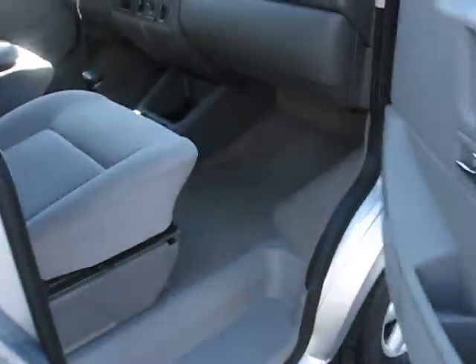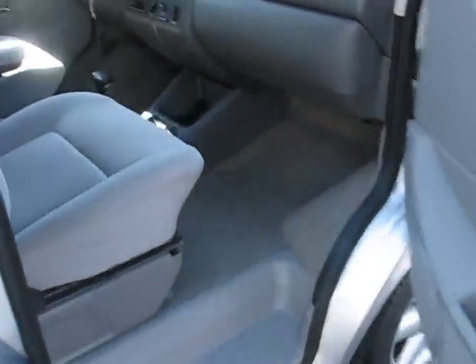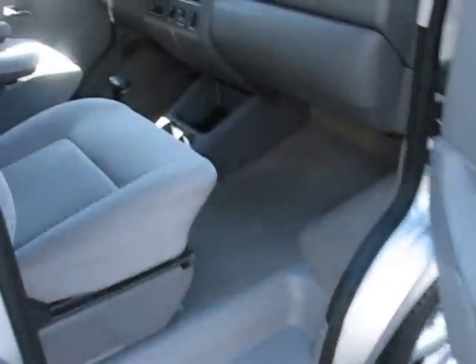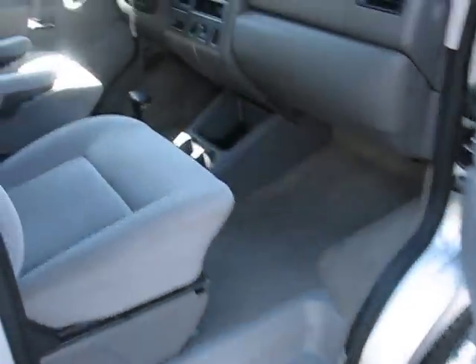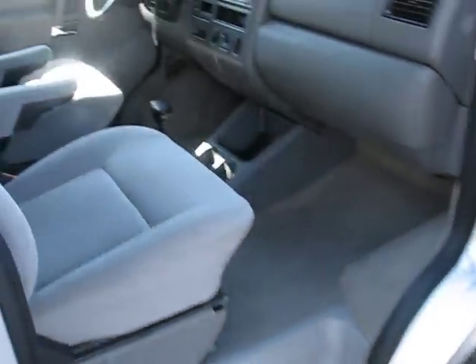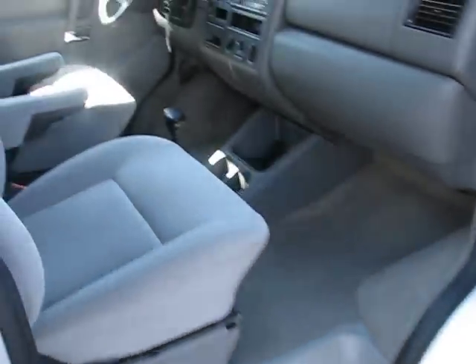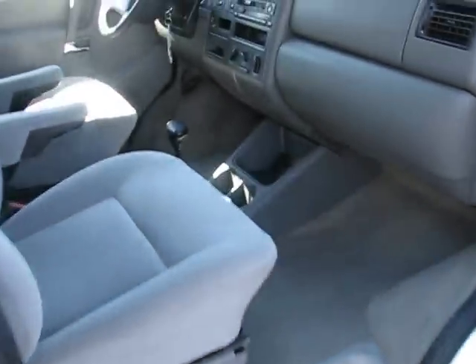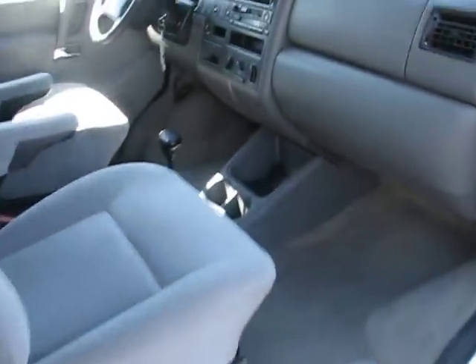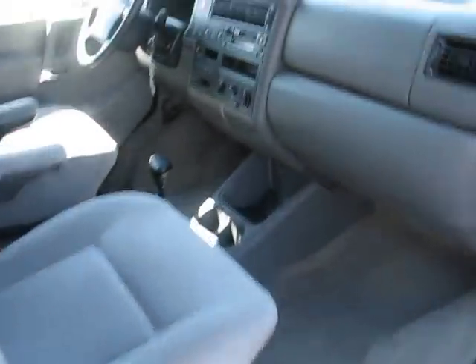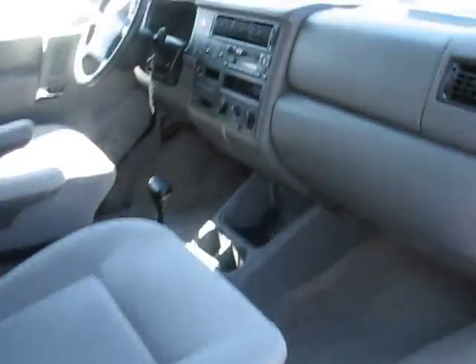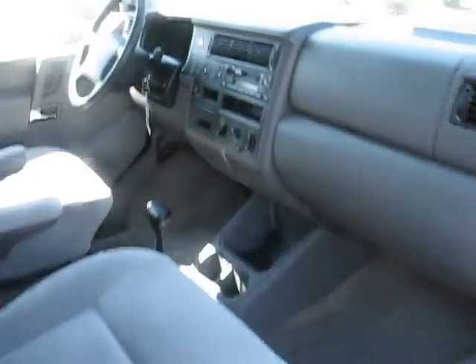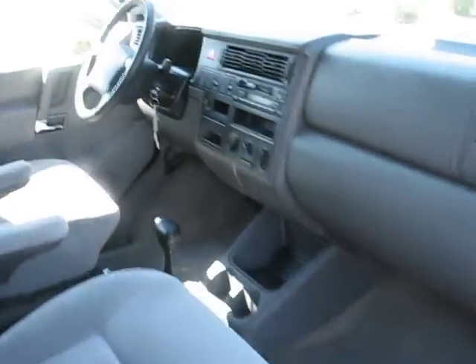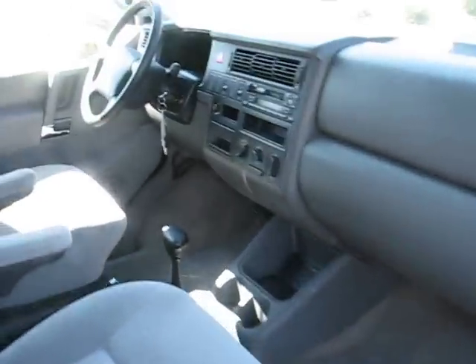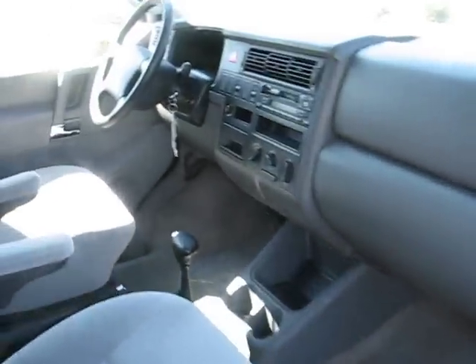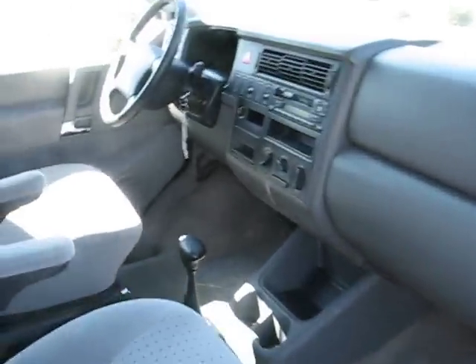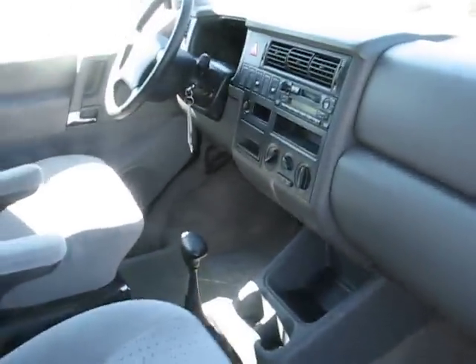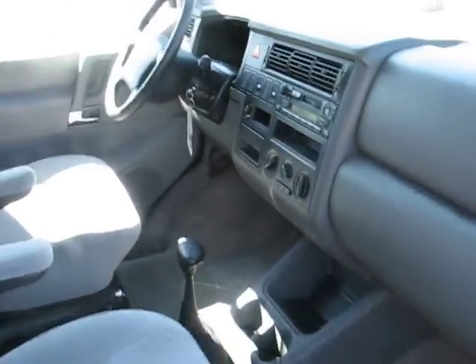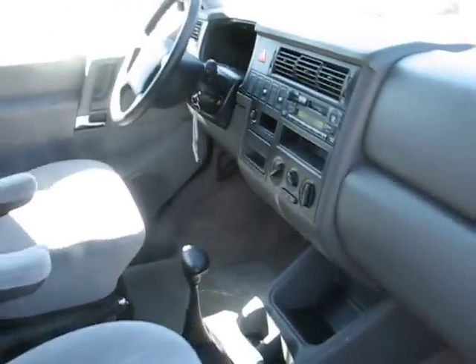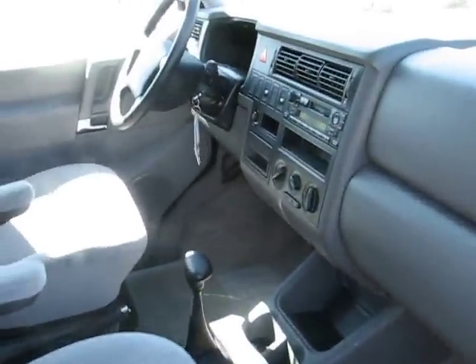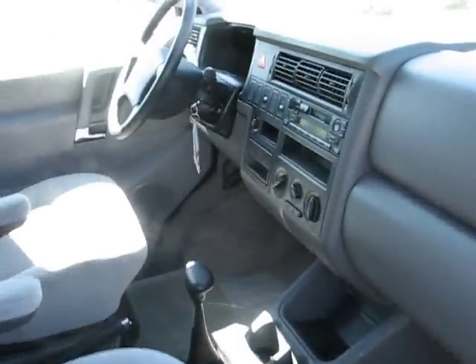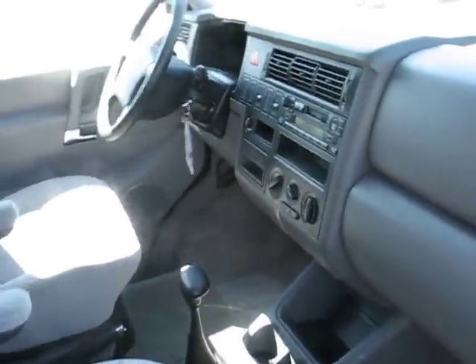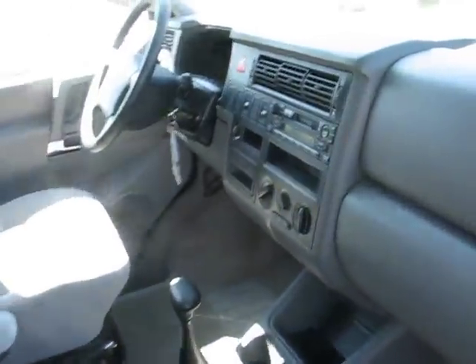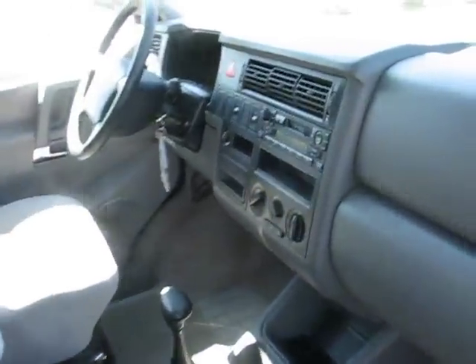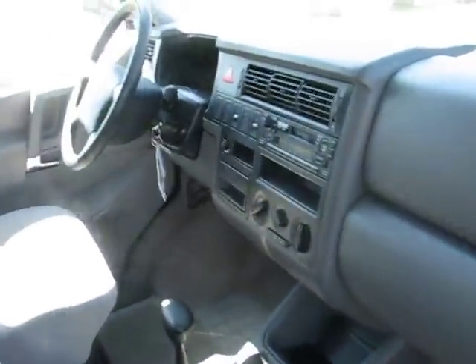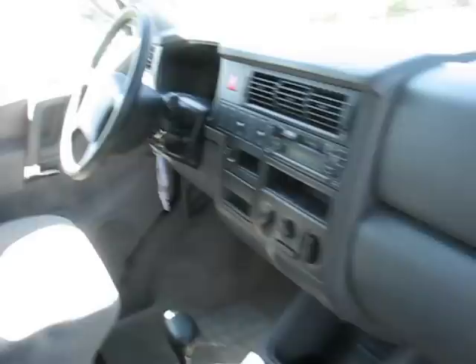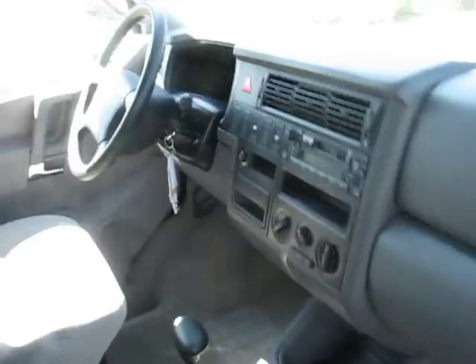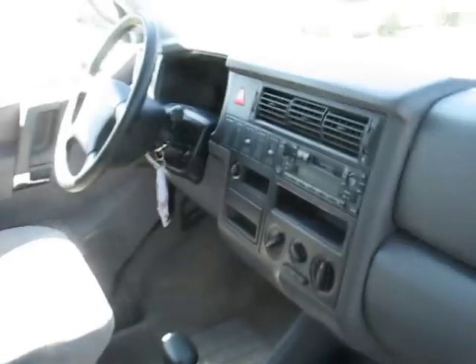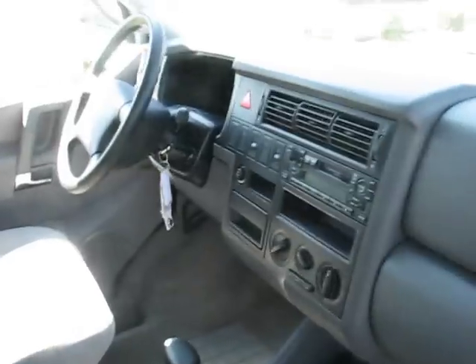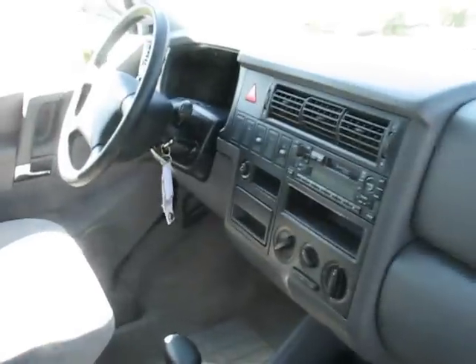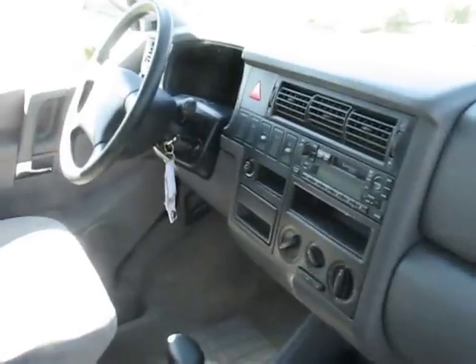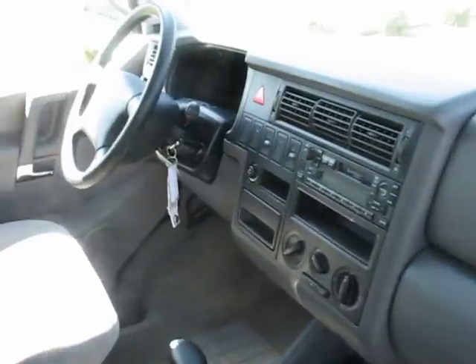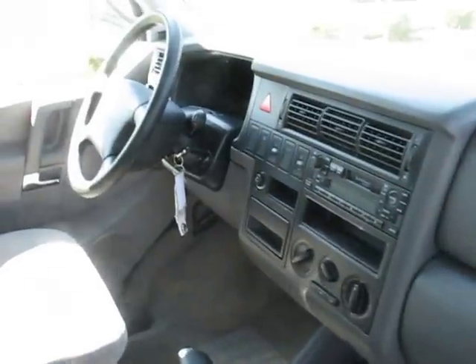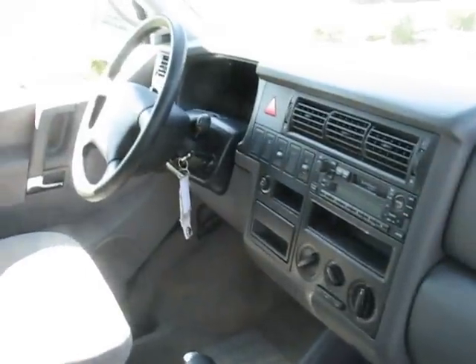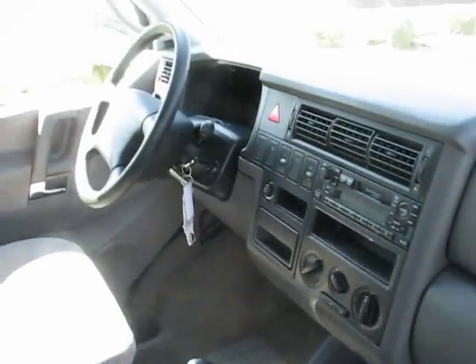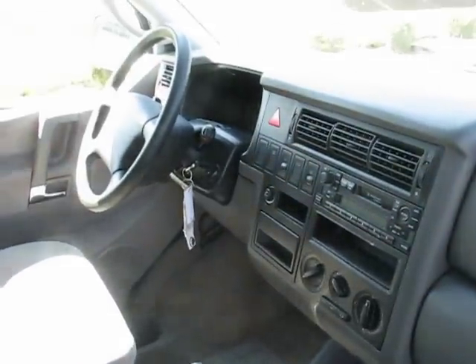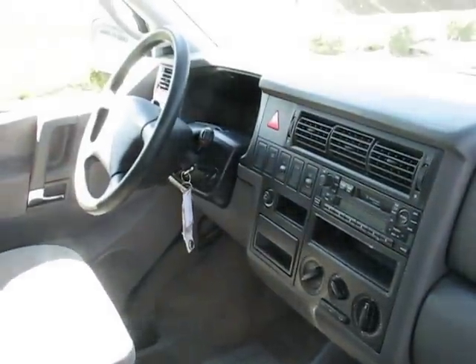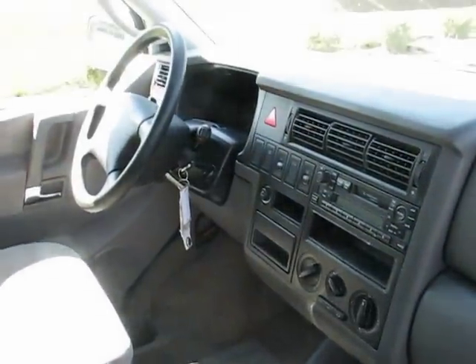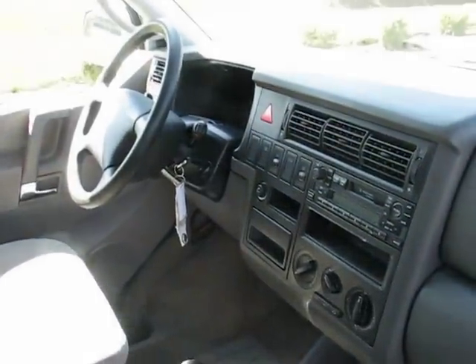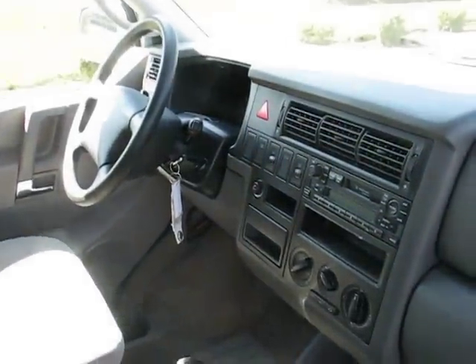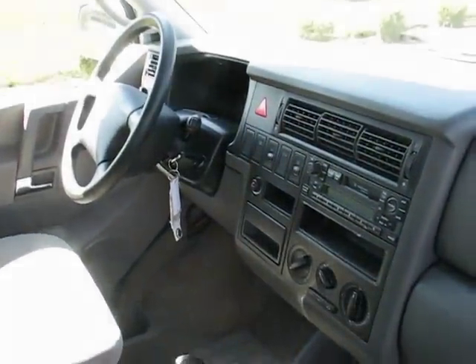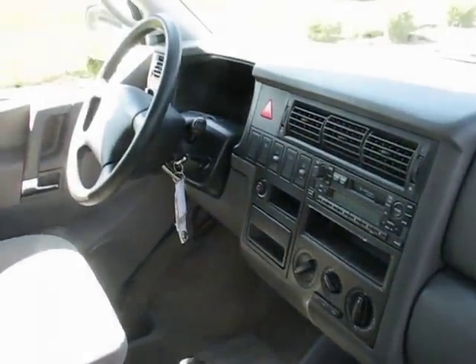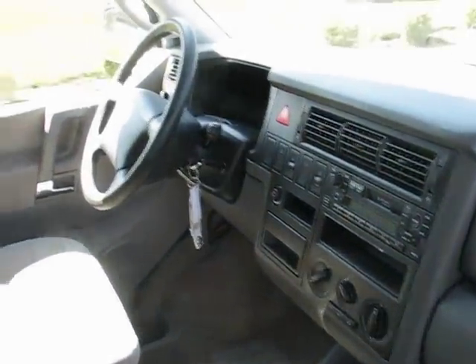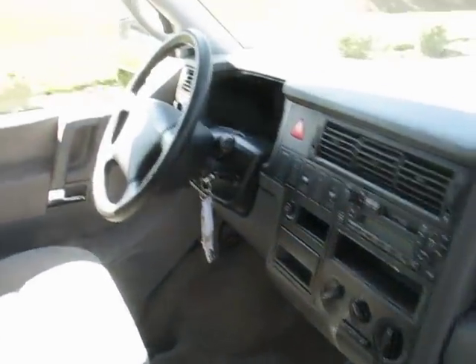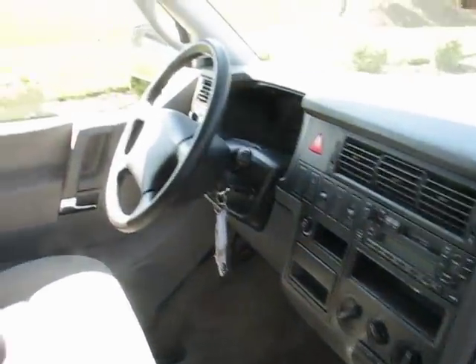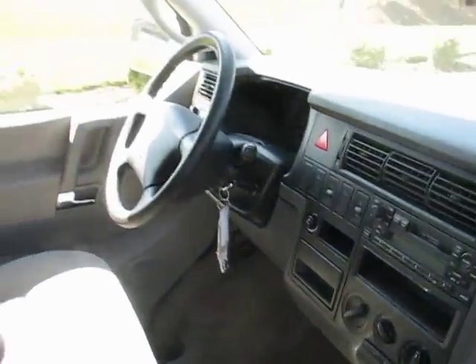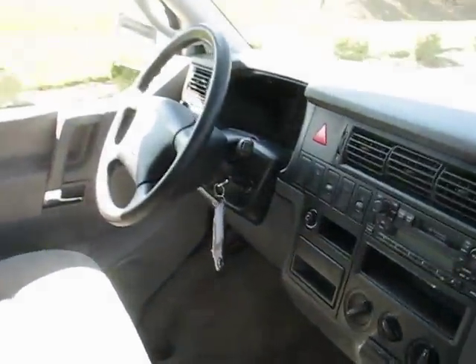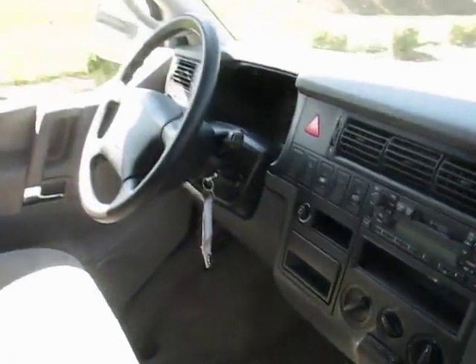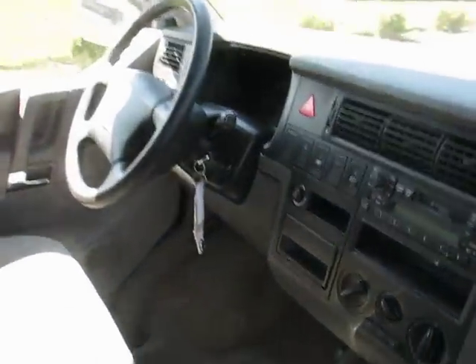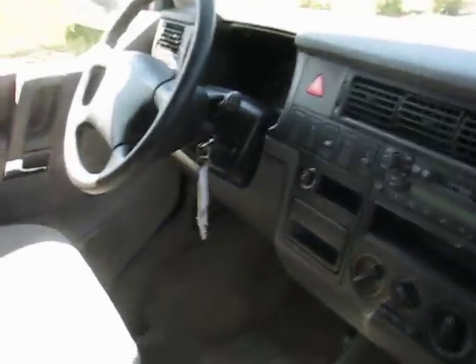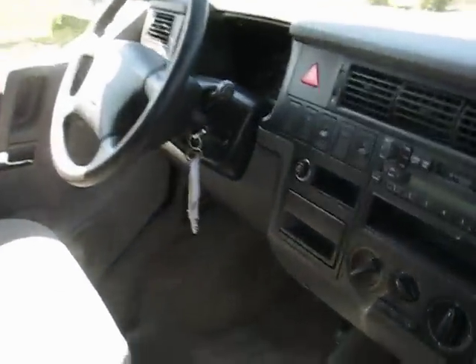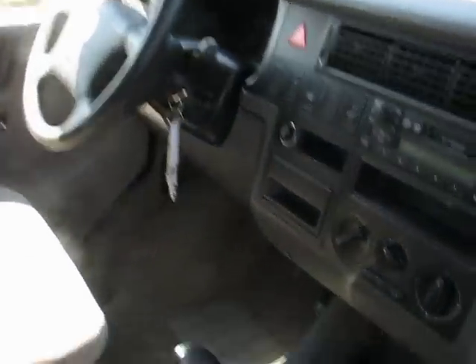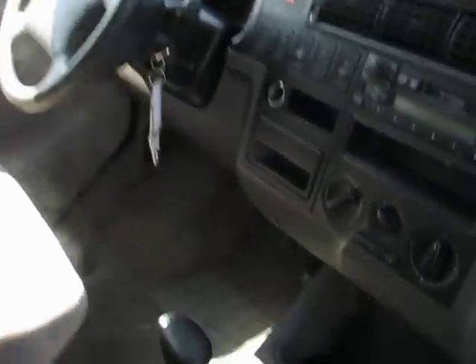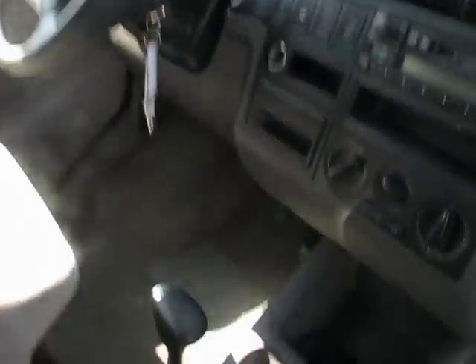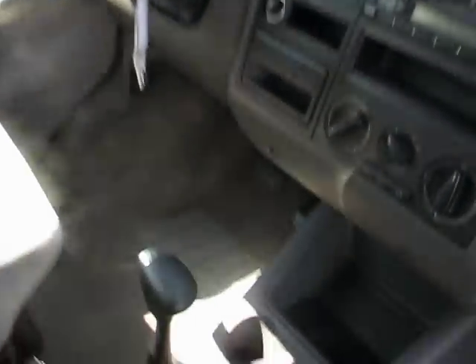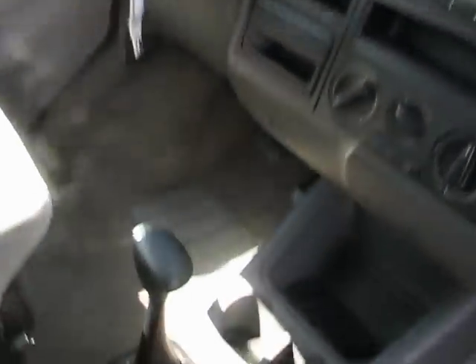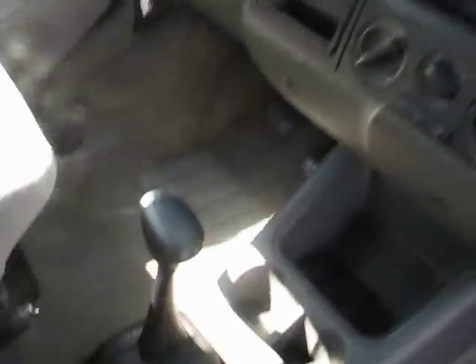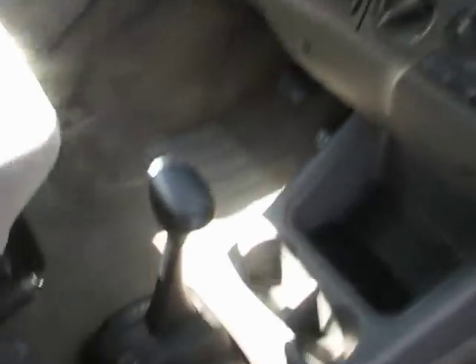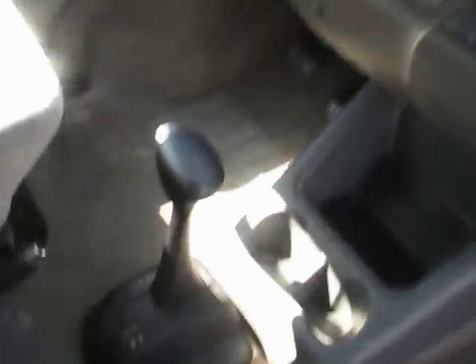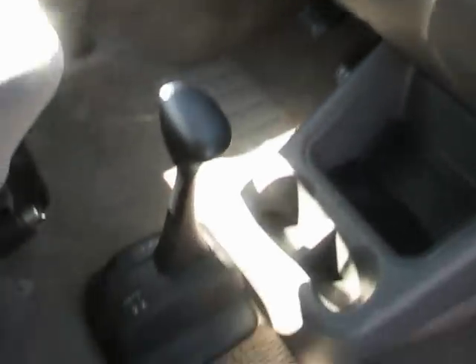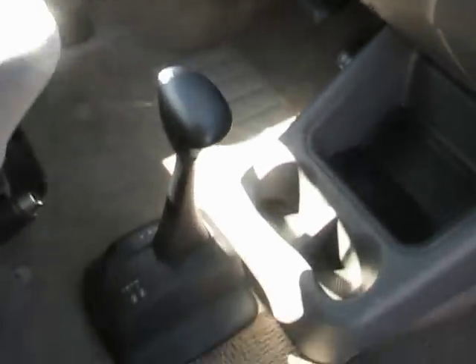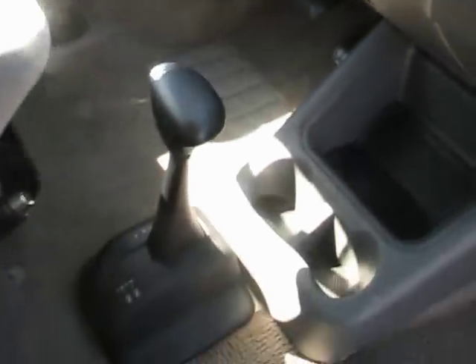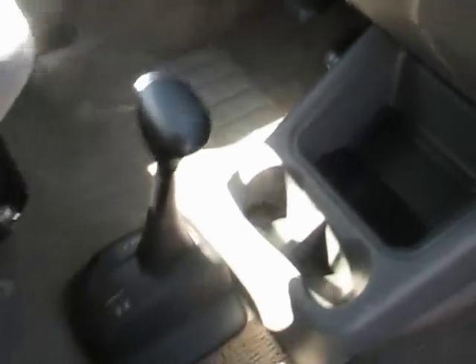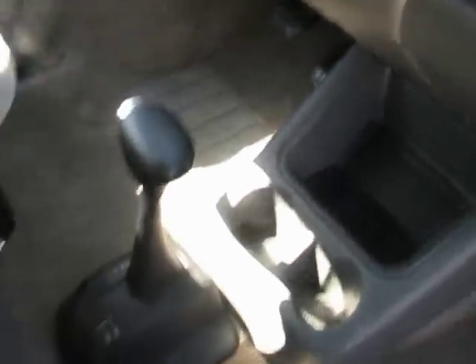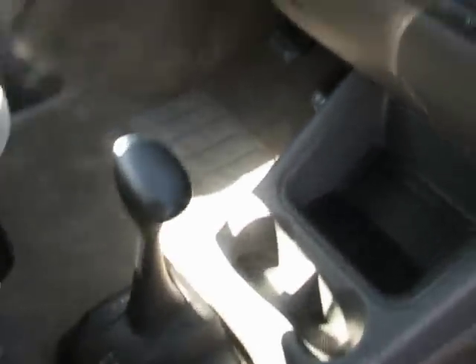This van is powered by the 201 horsepower 24-valve VR6 with the automatic transmission.